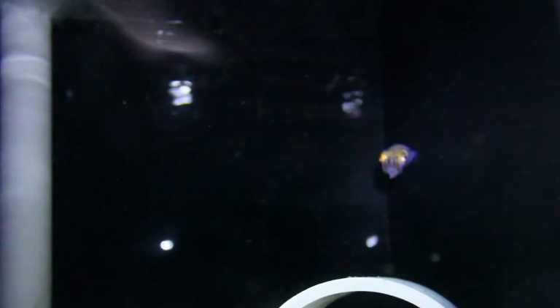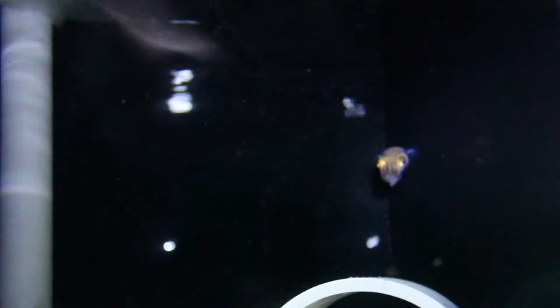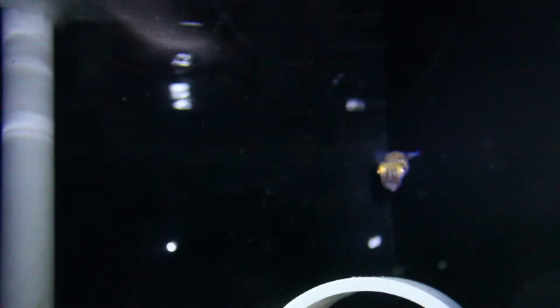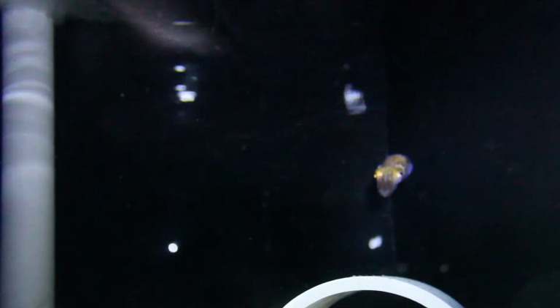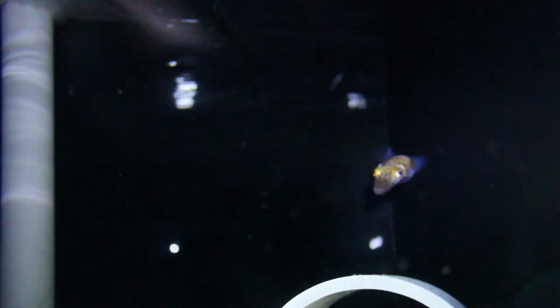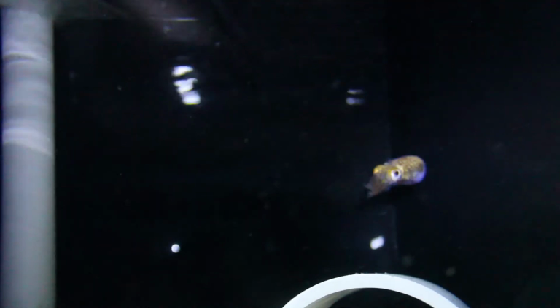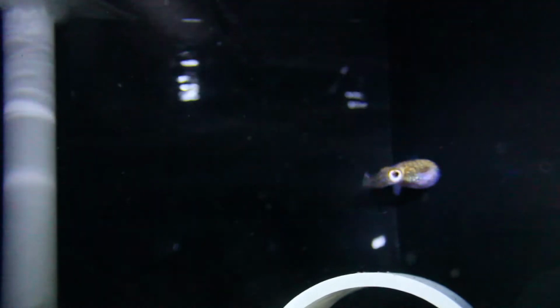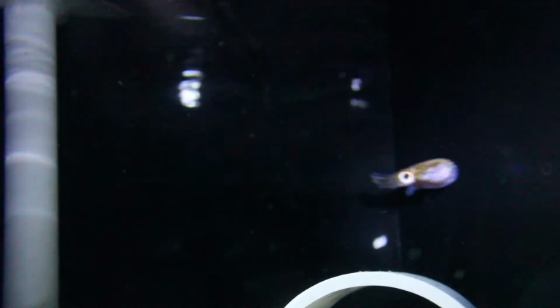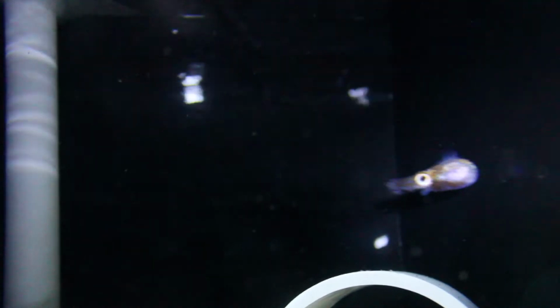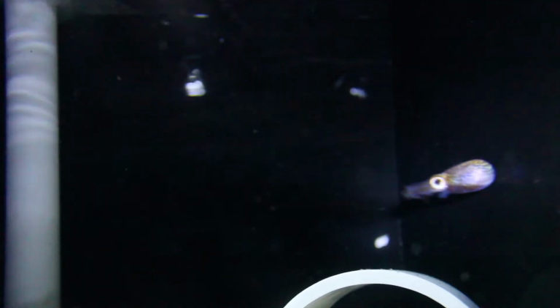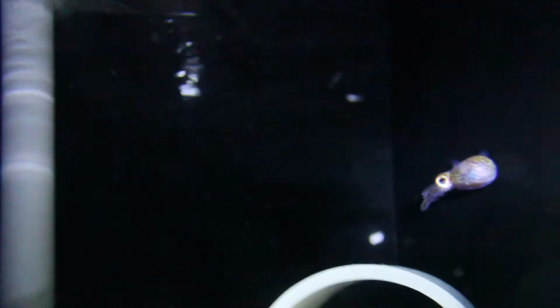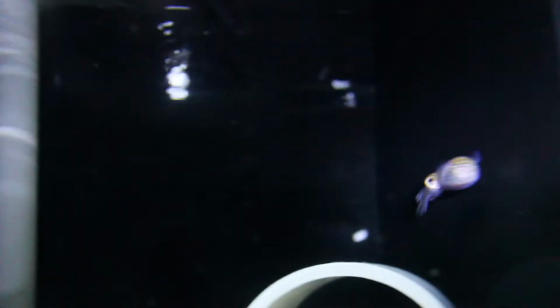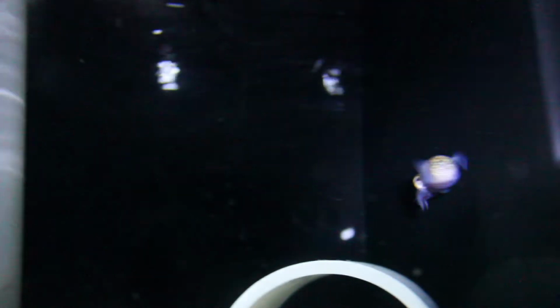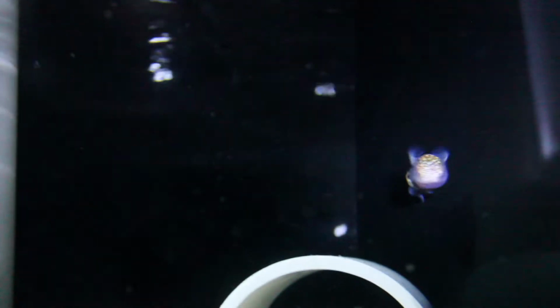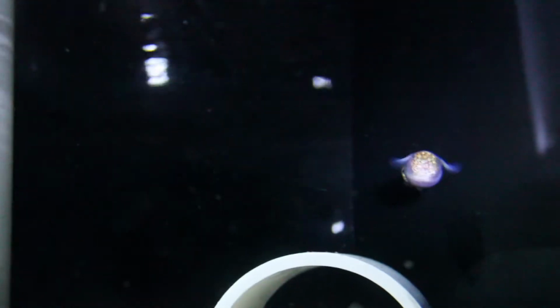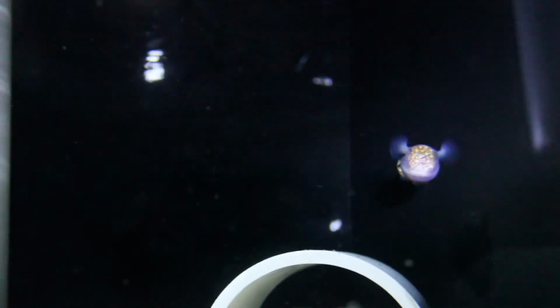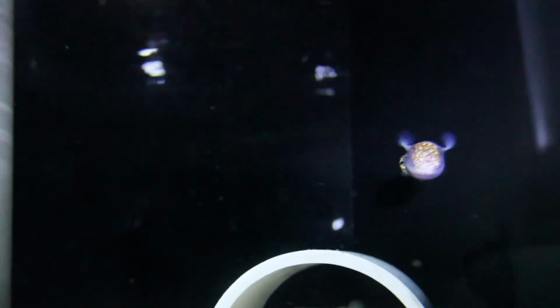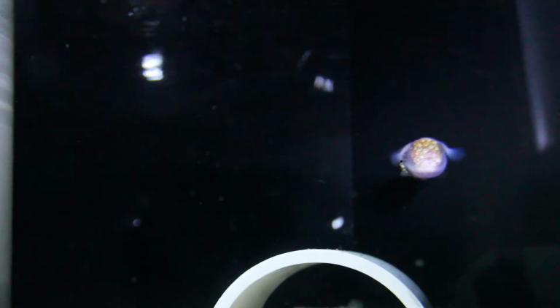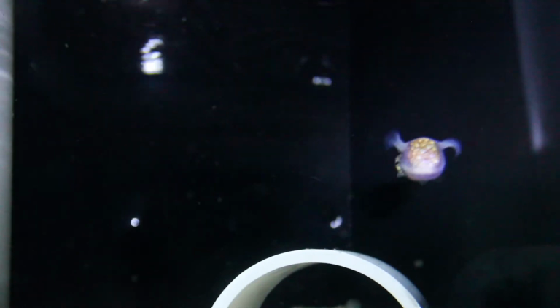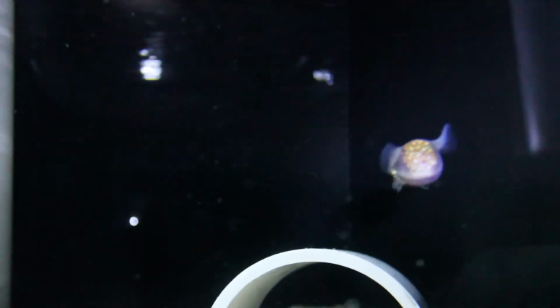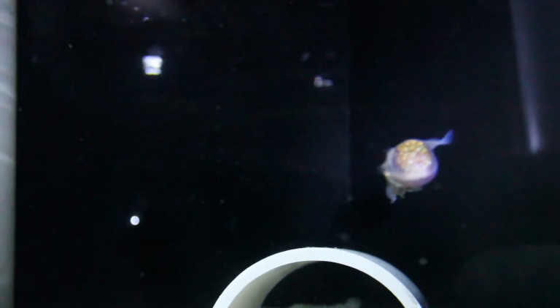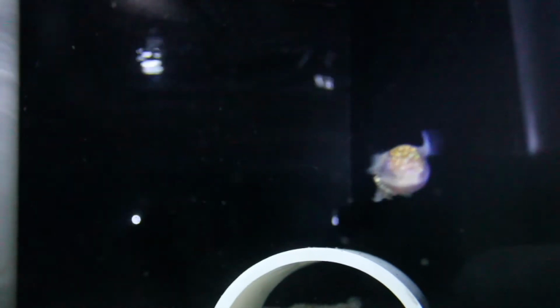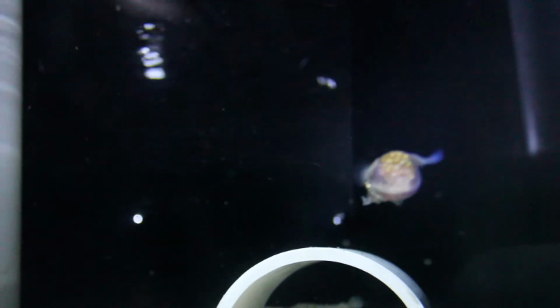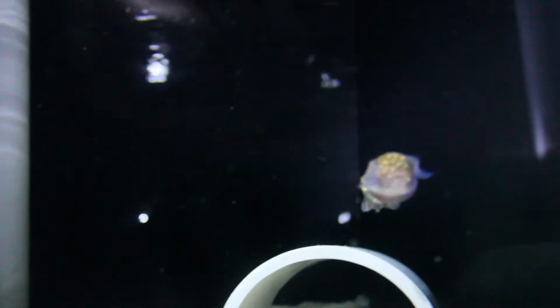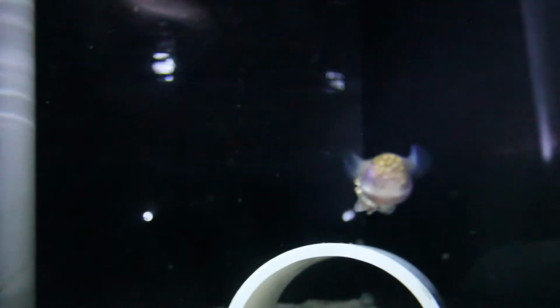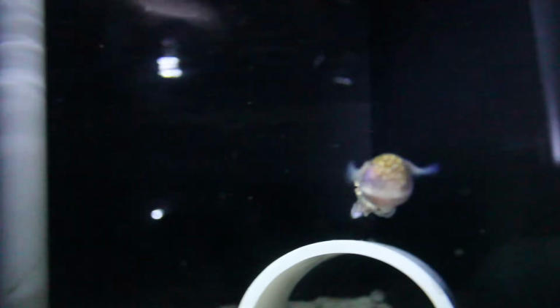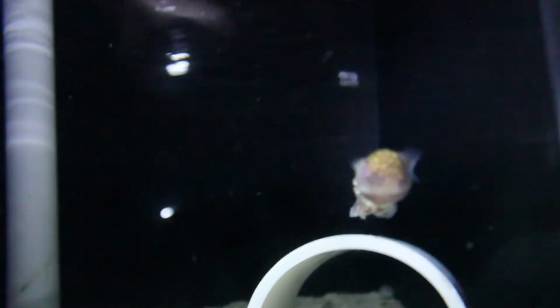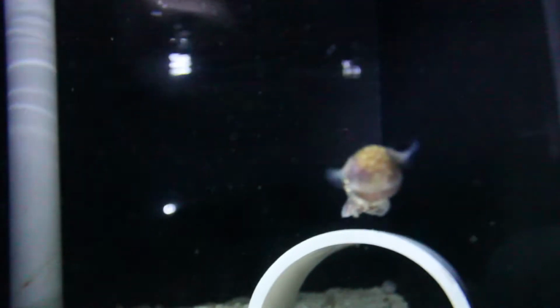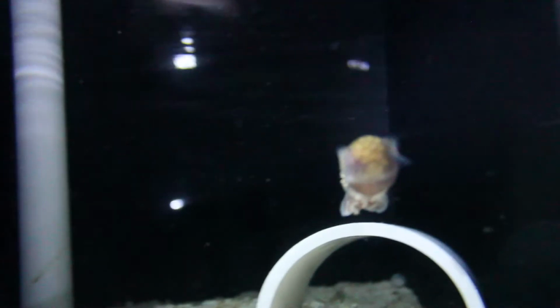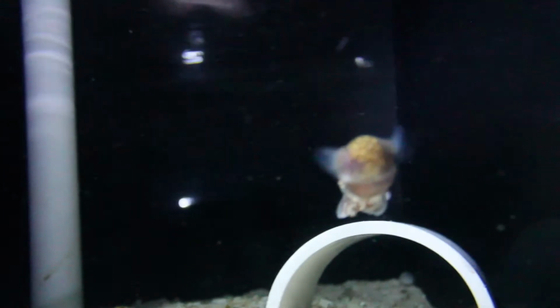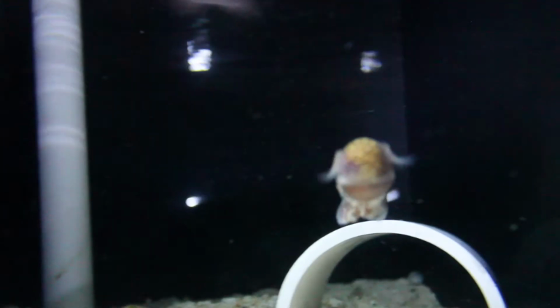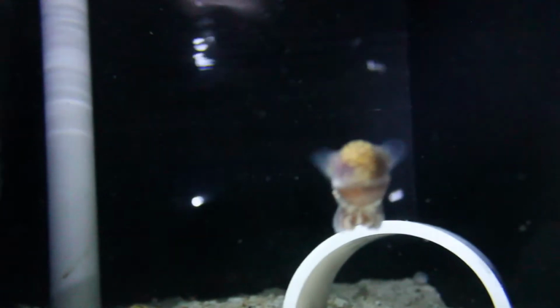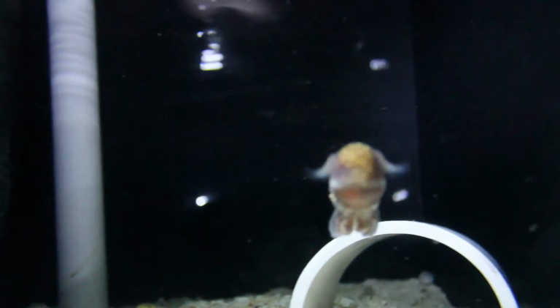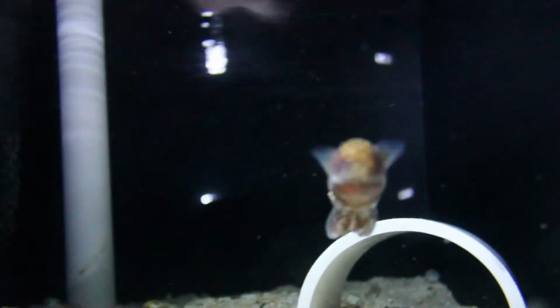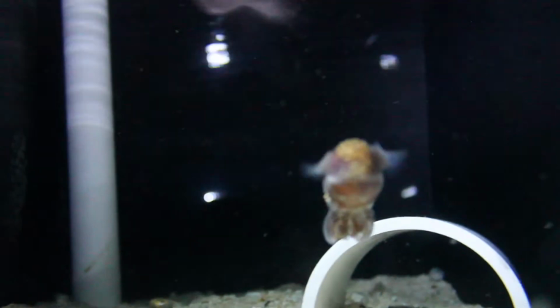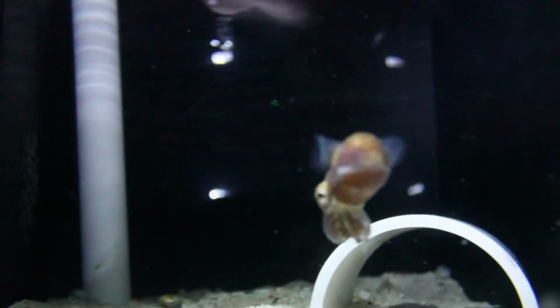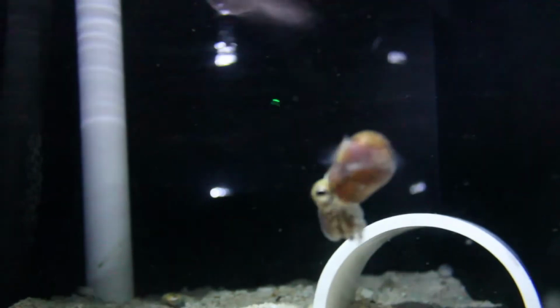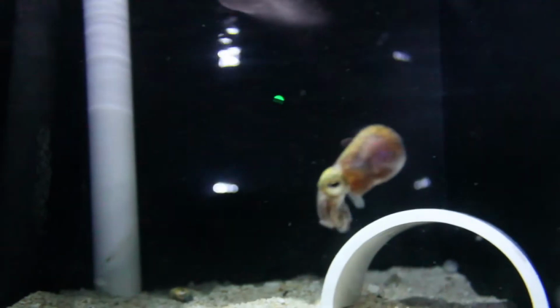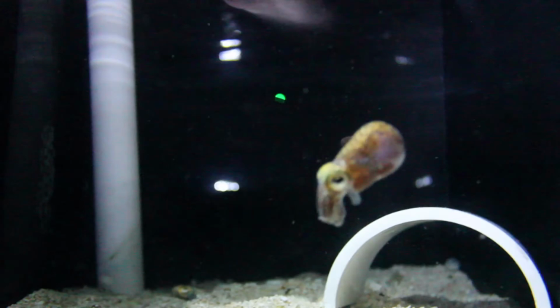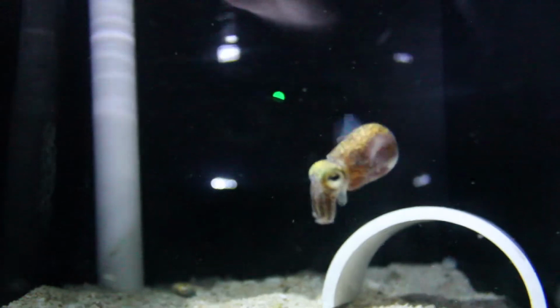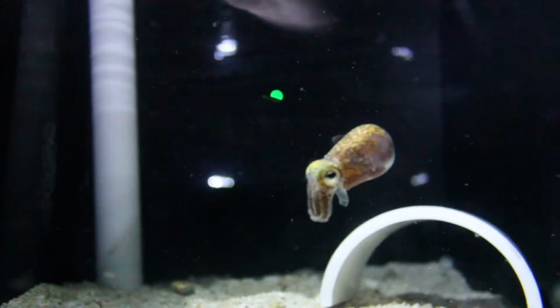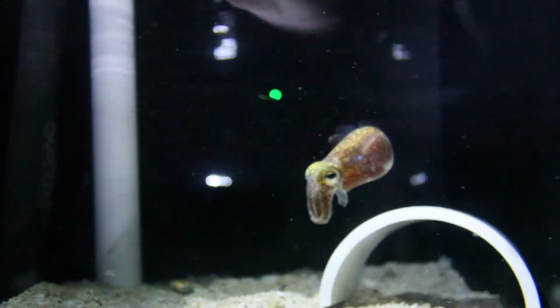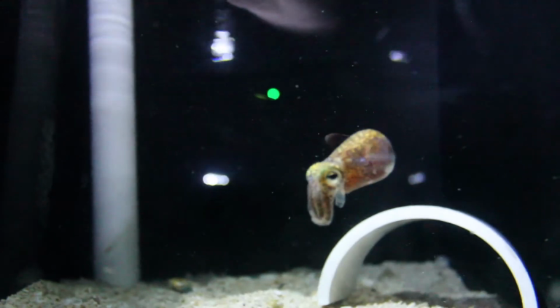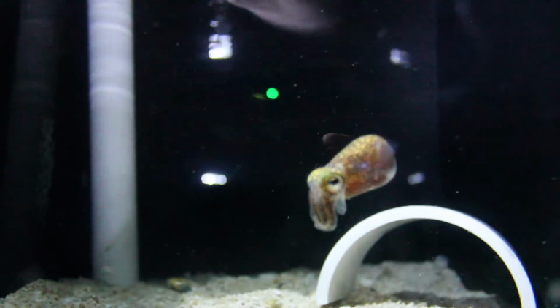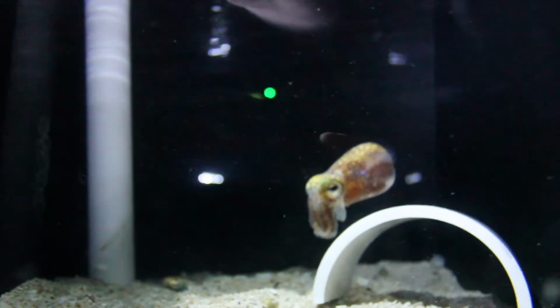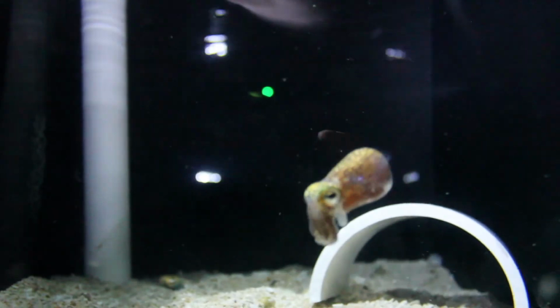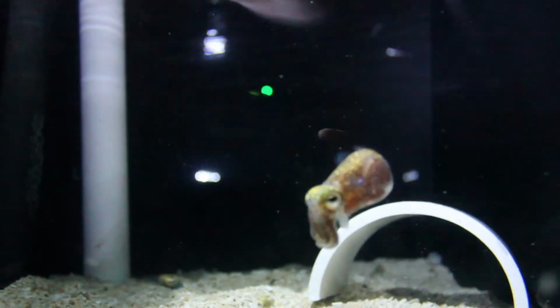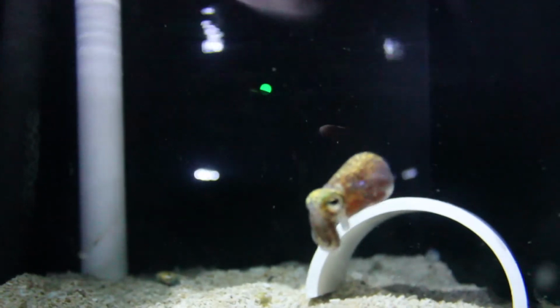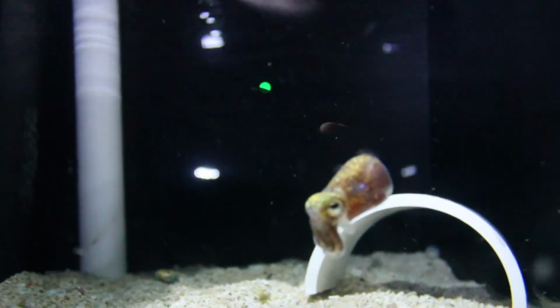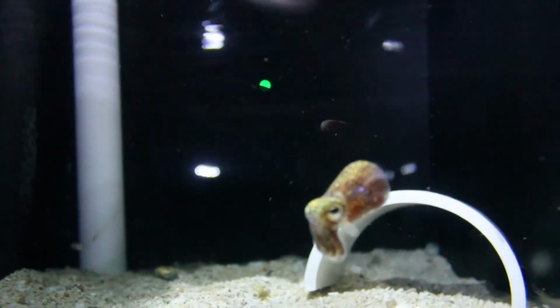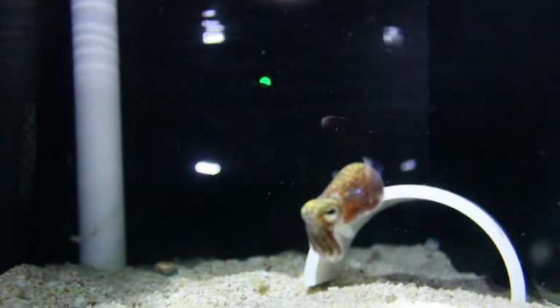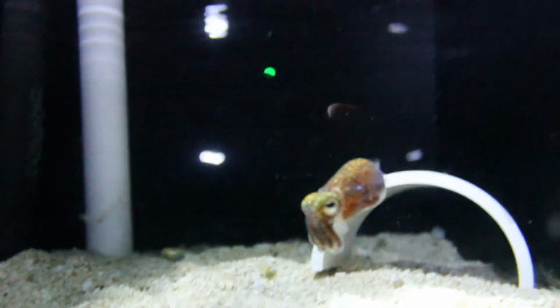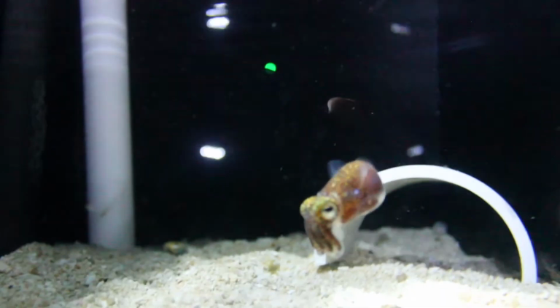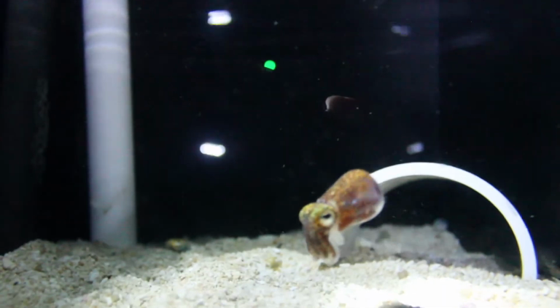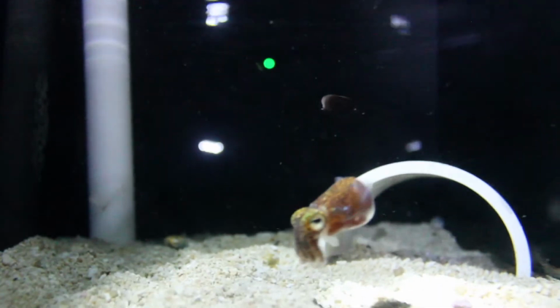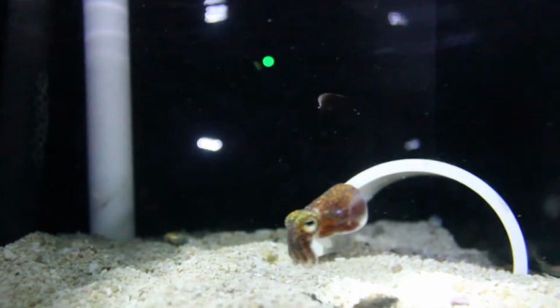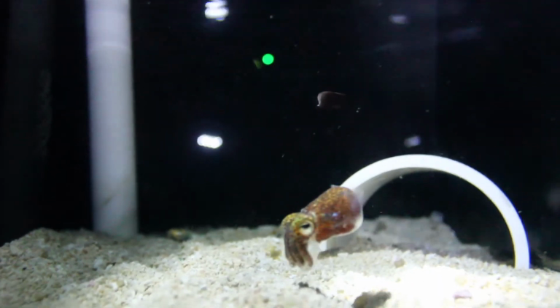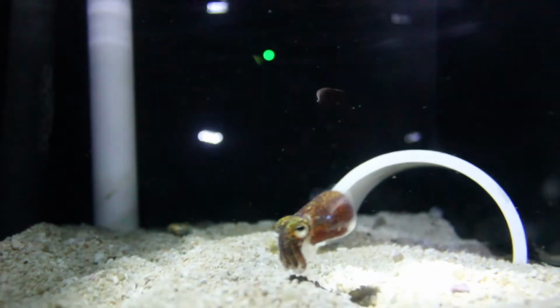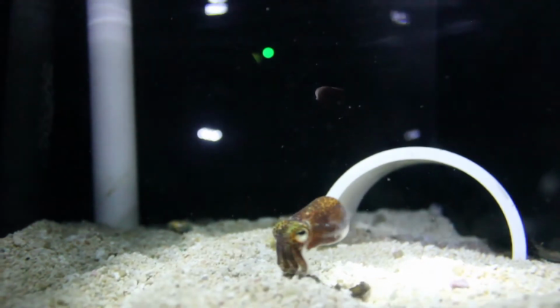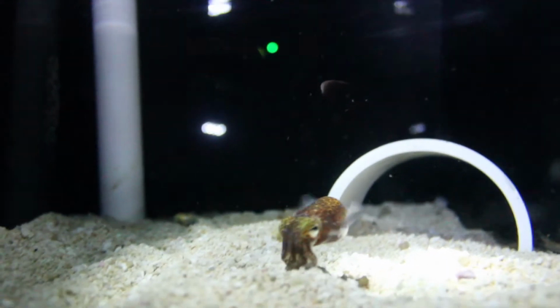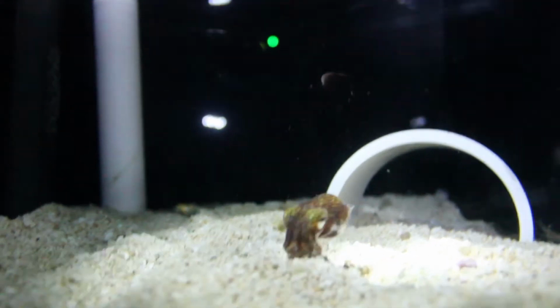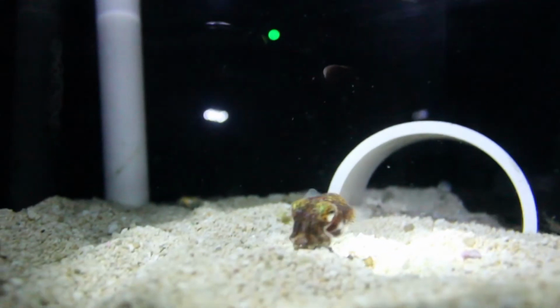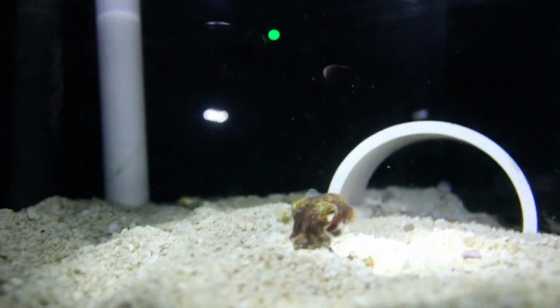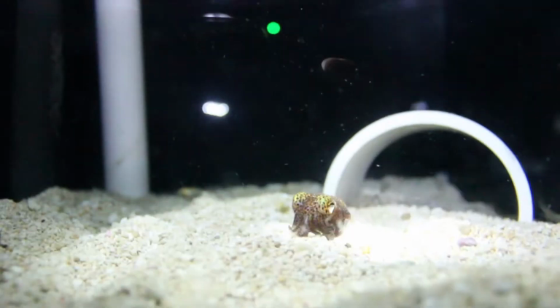I work with Hawaiian bobtail squid, trying to understand the beneficial relationship with their glowing partner, the bacterium Vibrio fischeri.